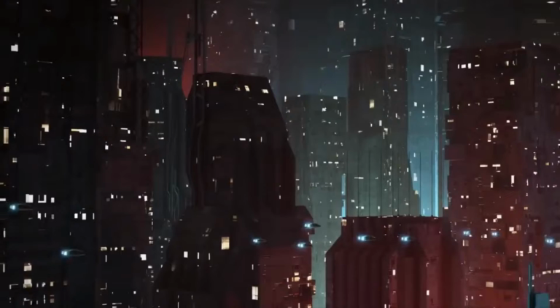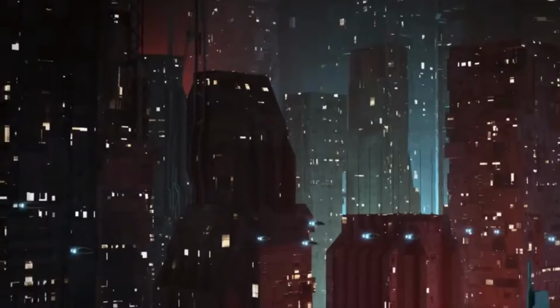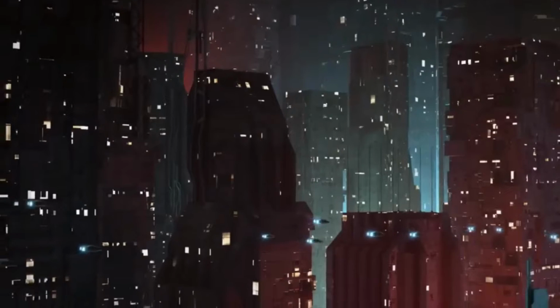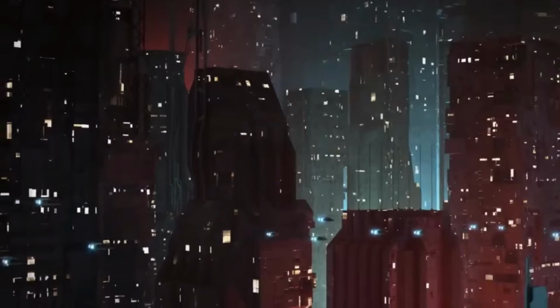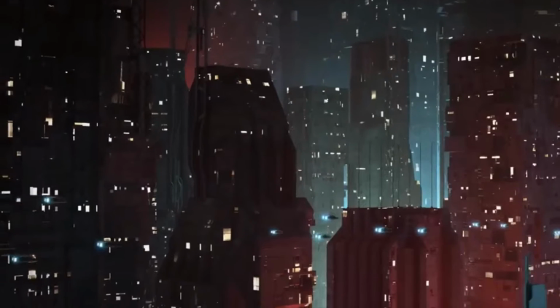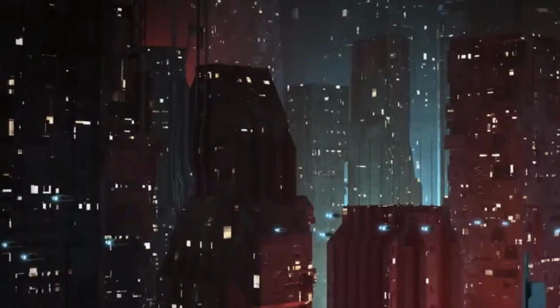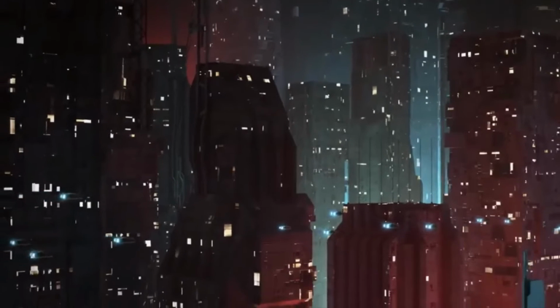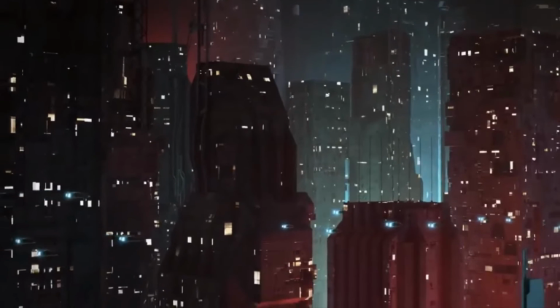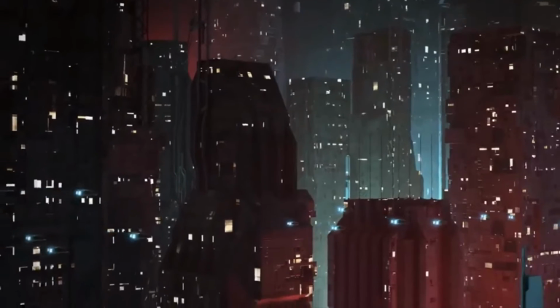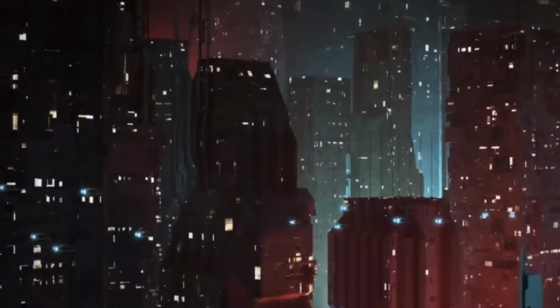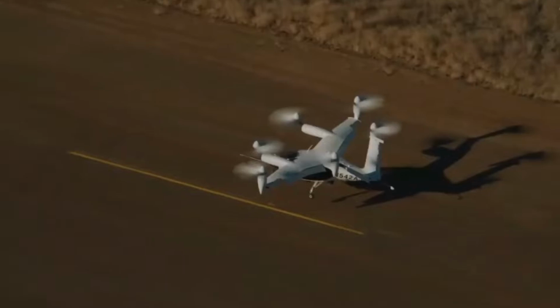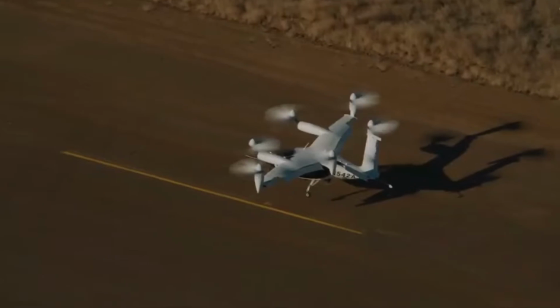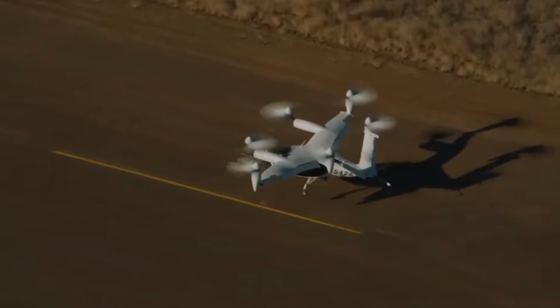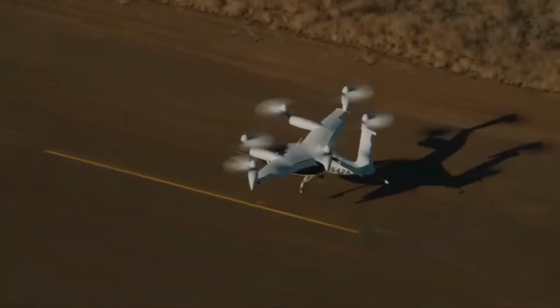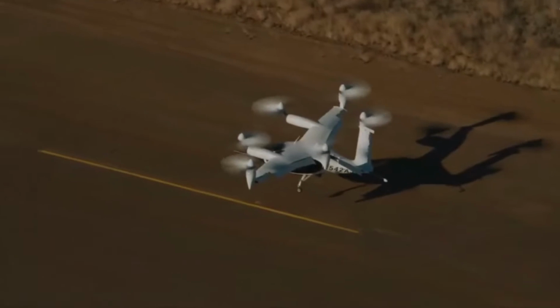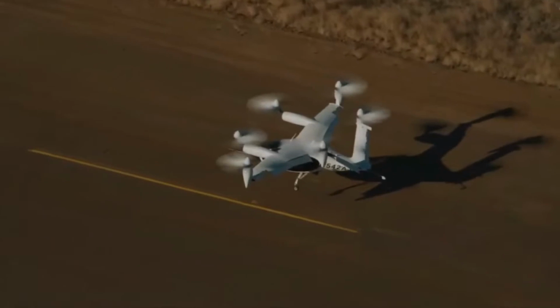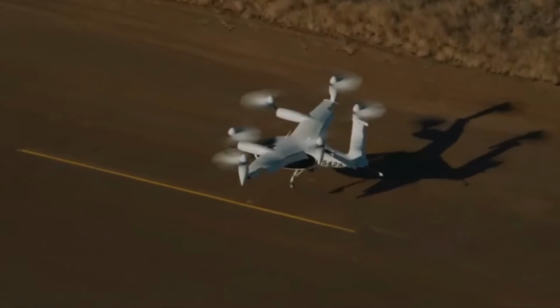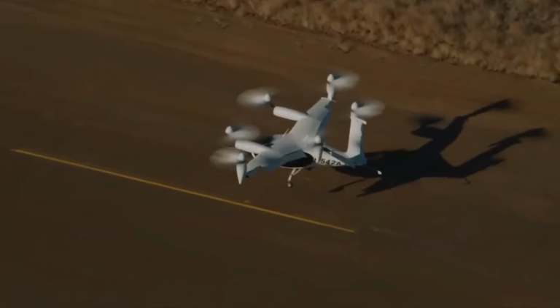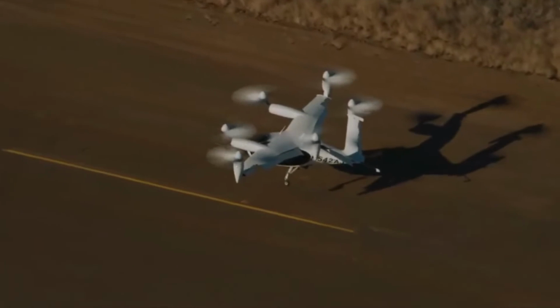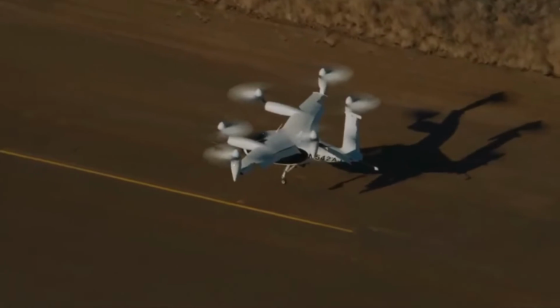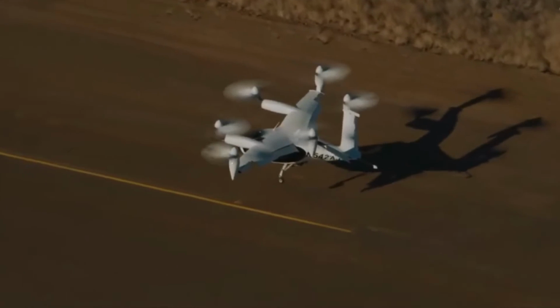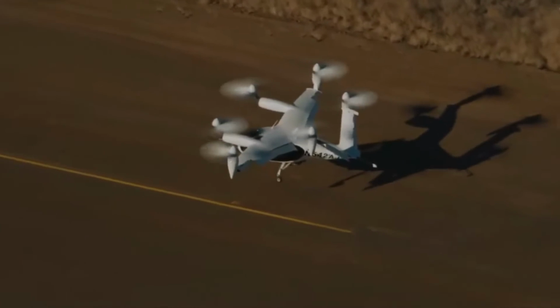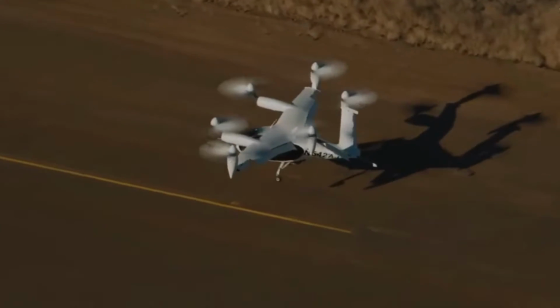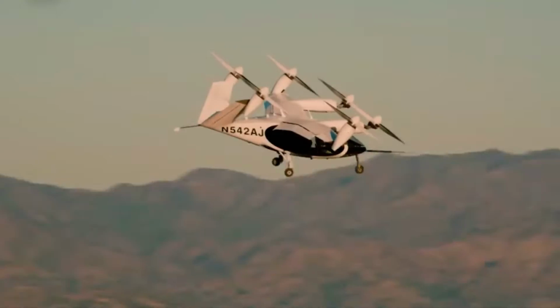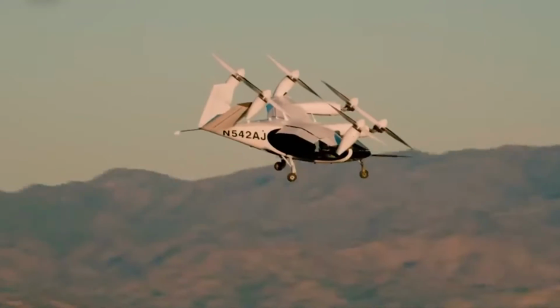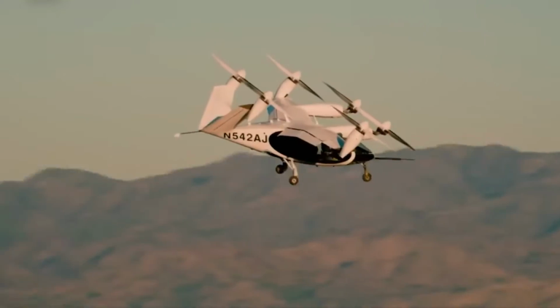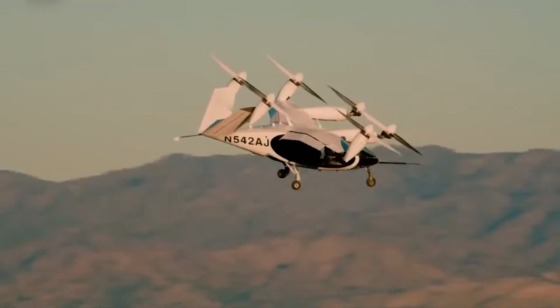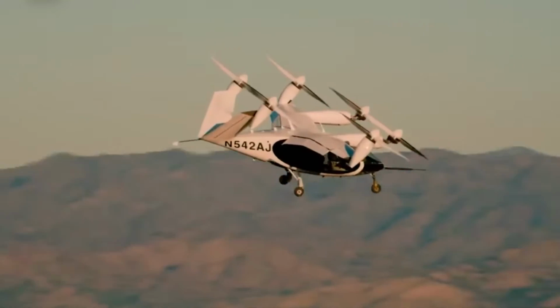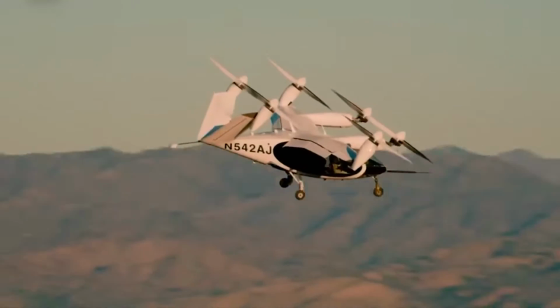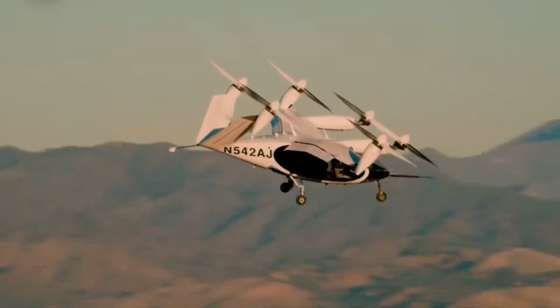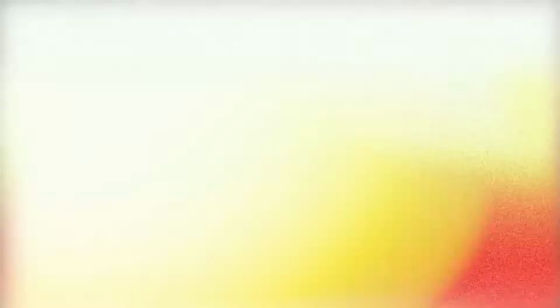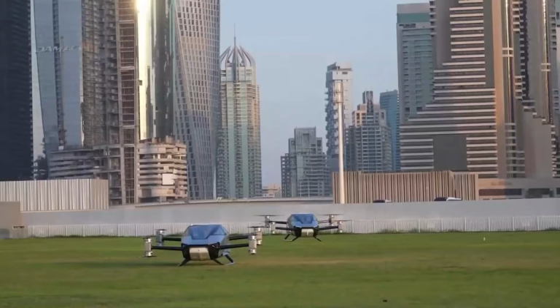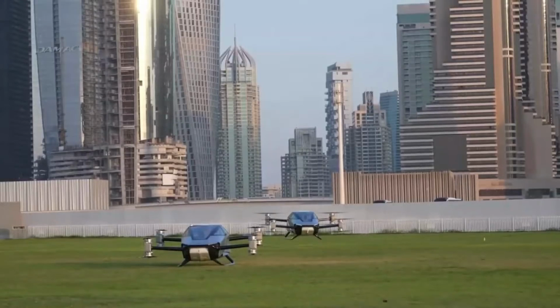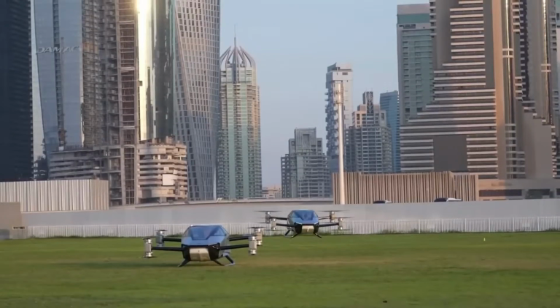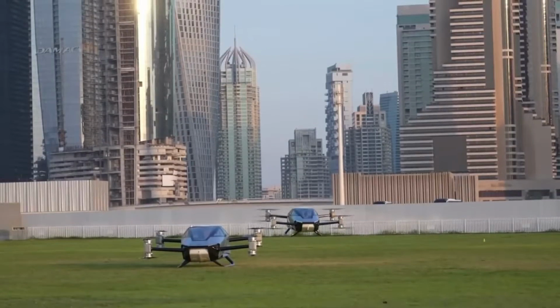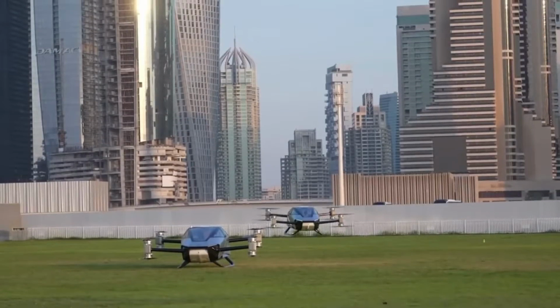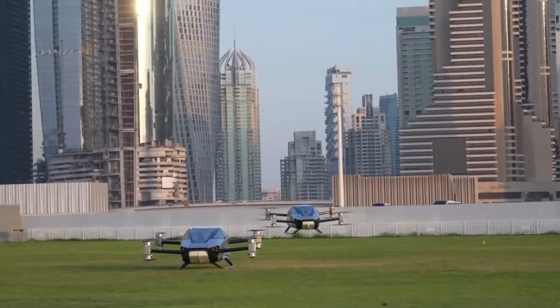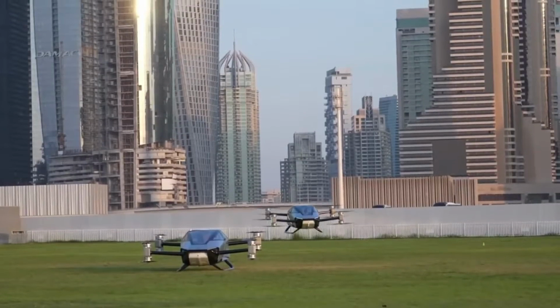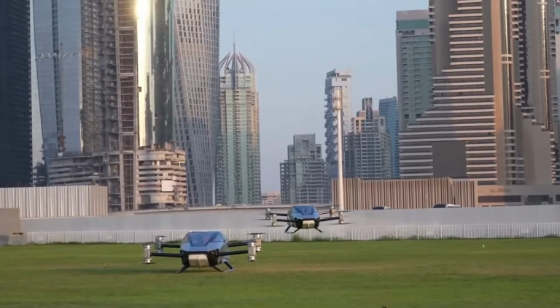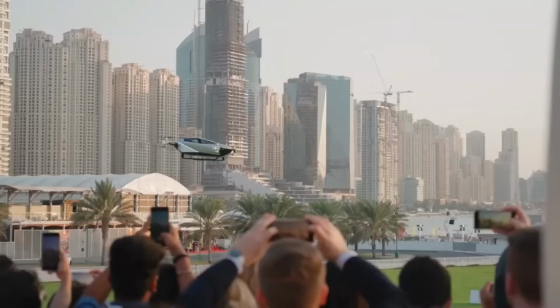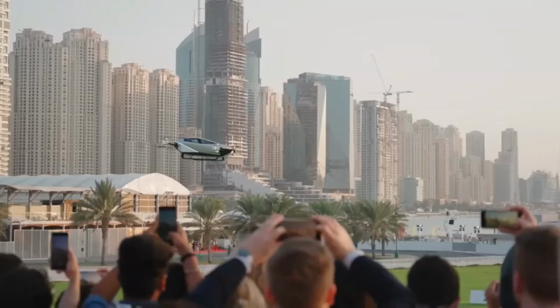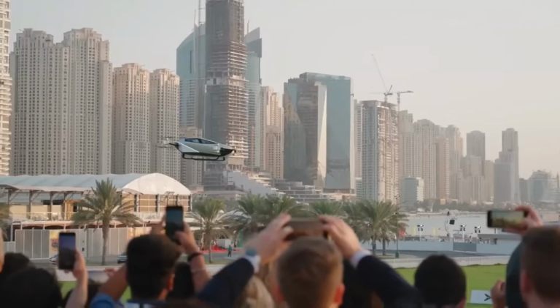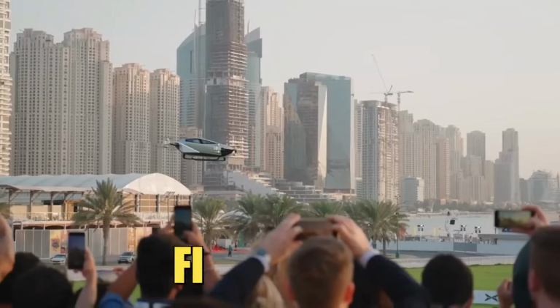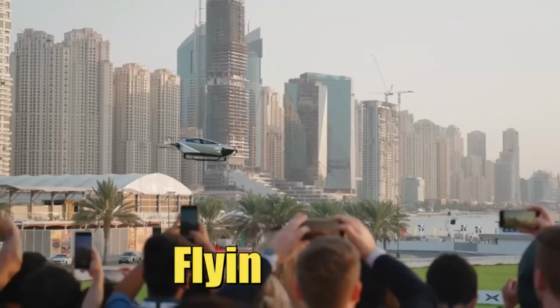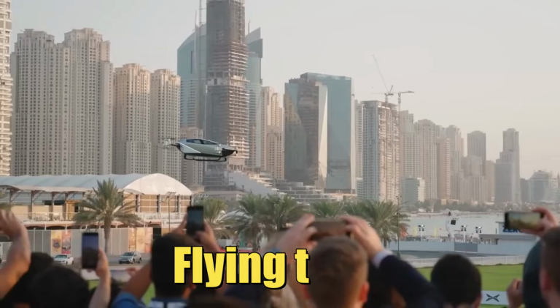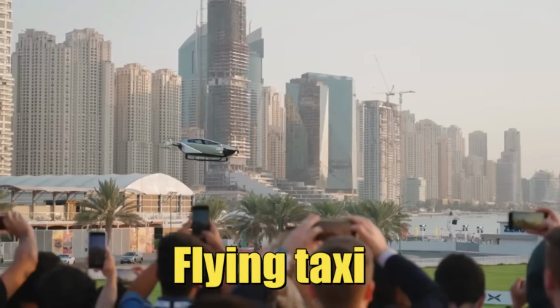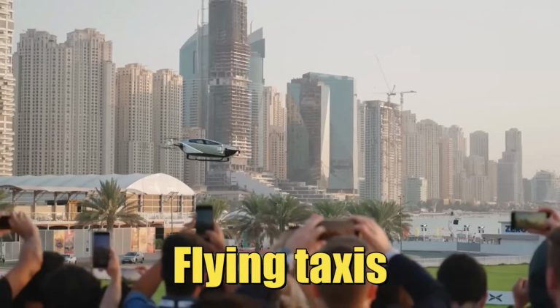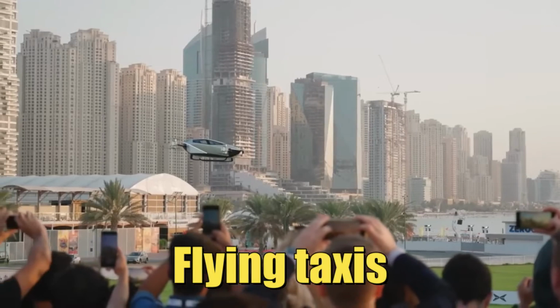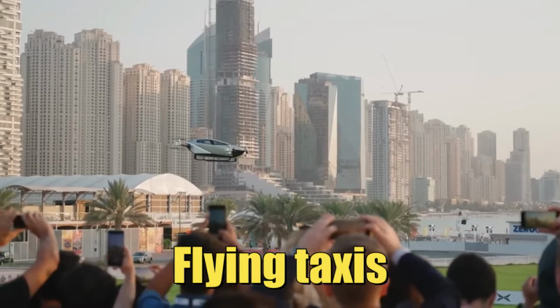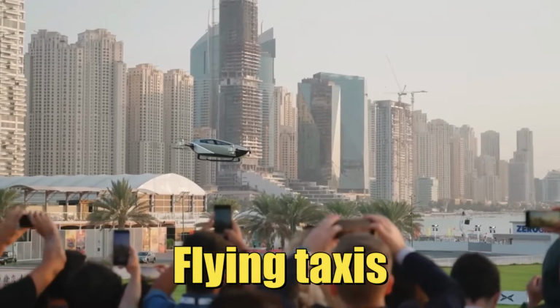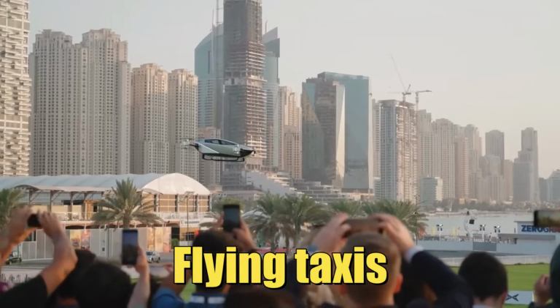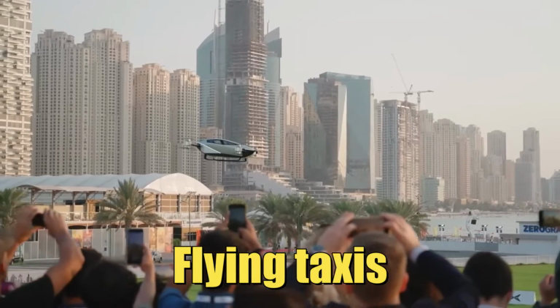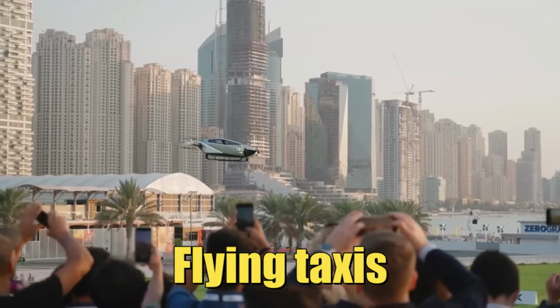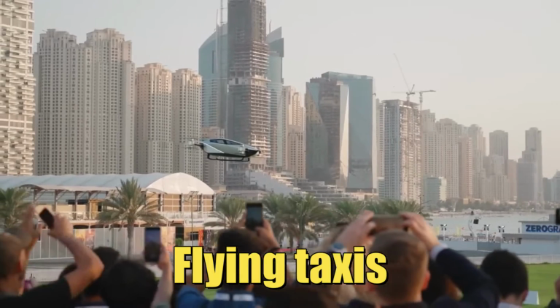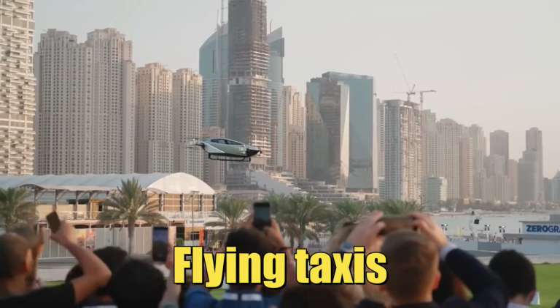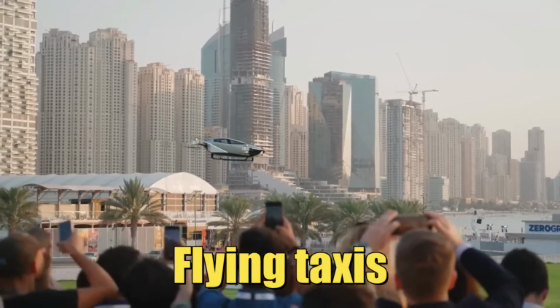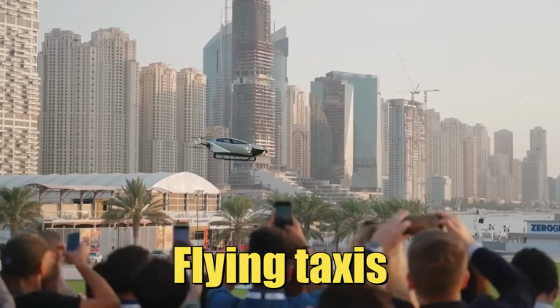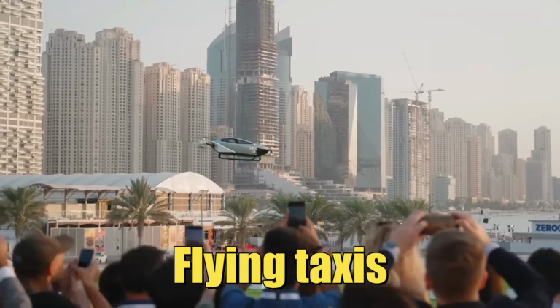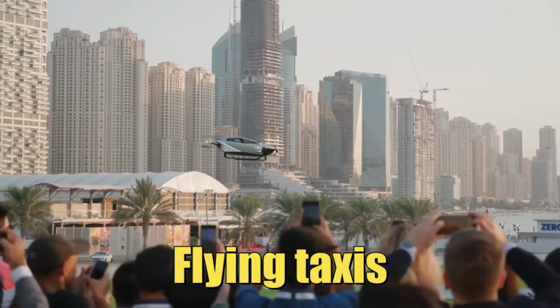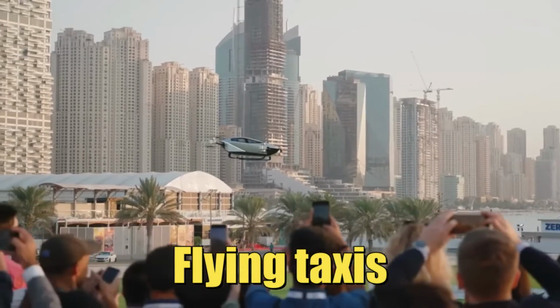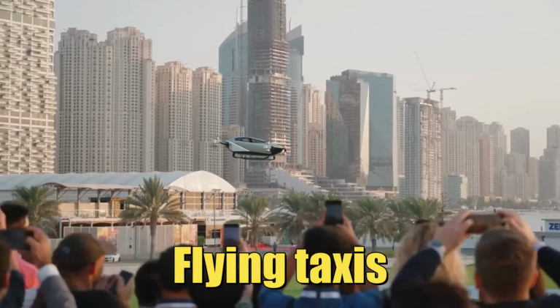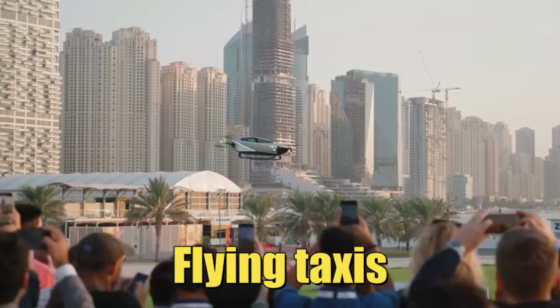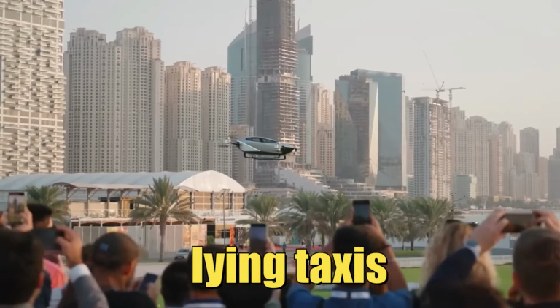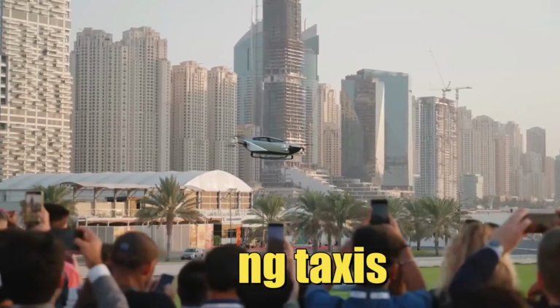Hey guys, guess what? I just heard something groundbreaking happening in Dubai, and it's revolutionizing. Flying taxis — yes, like in The Fifth Element.